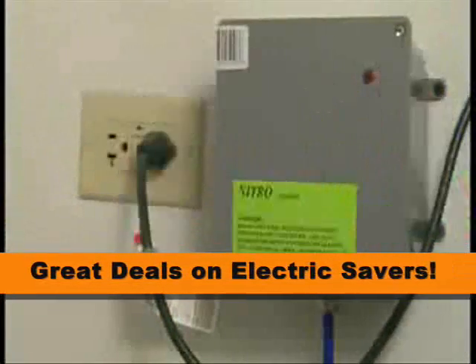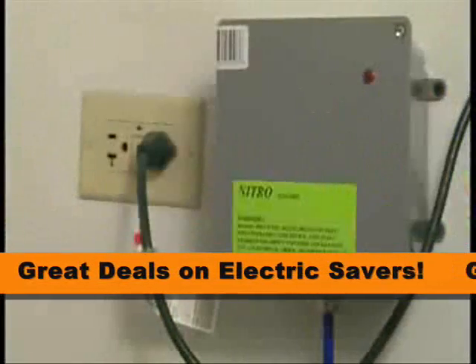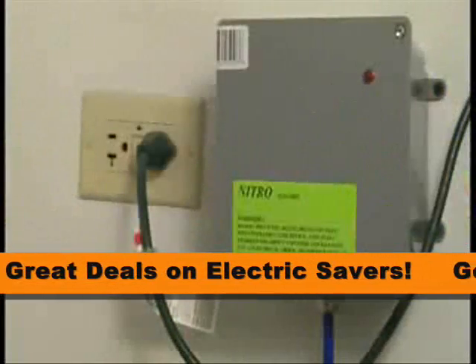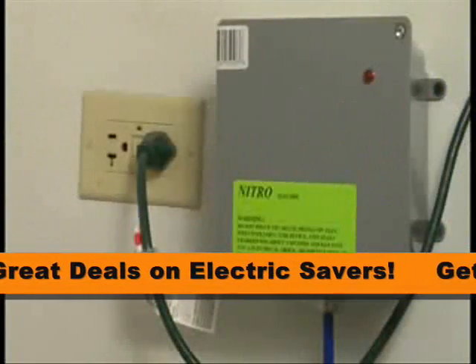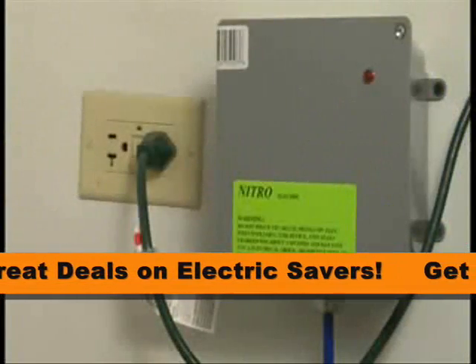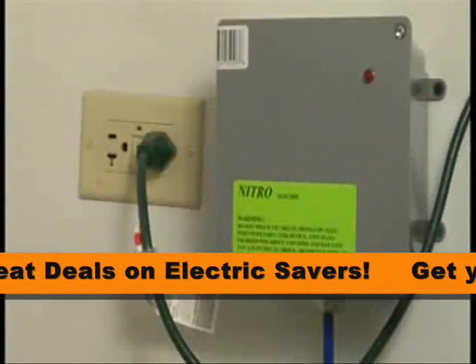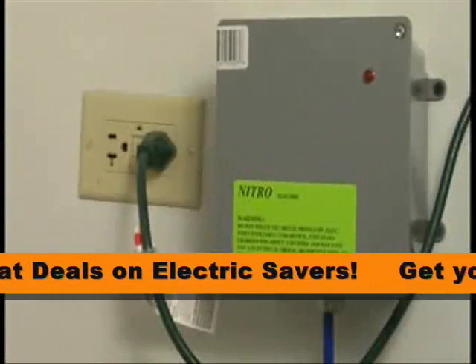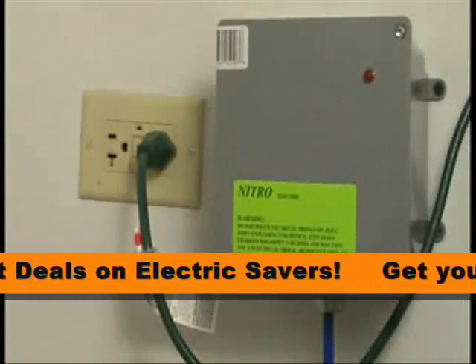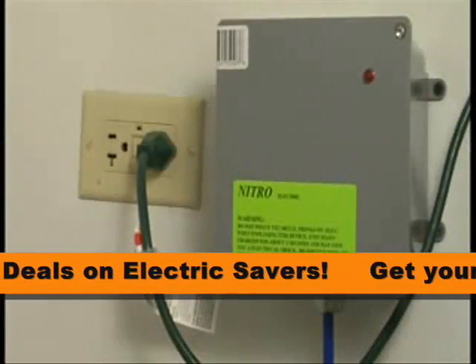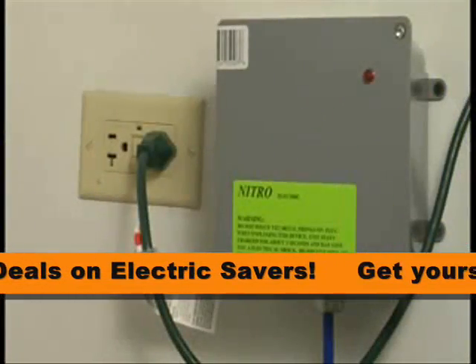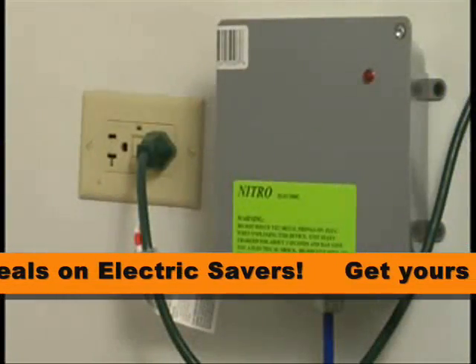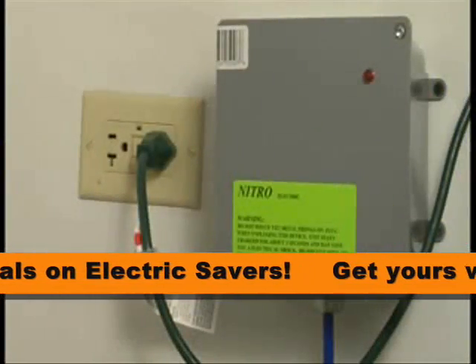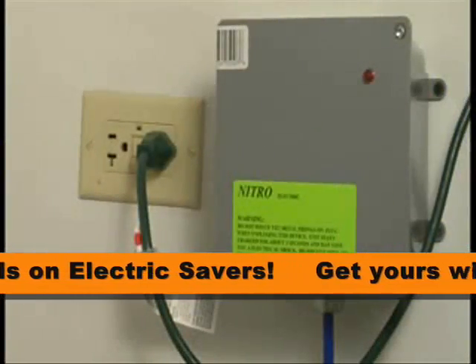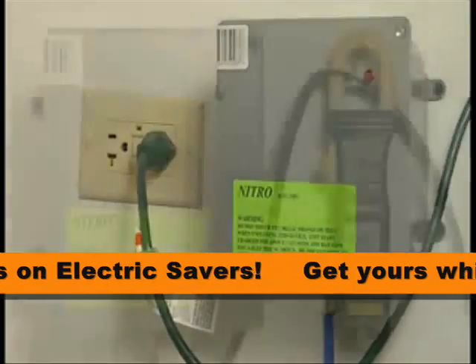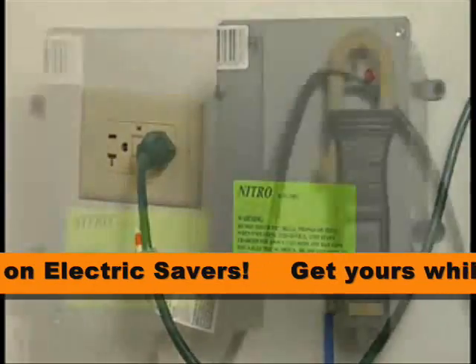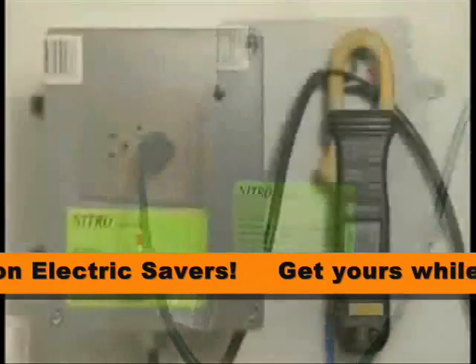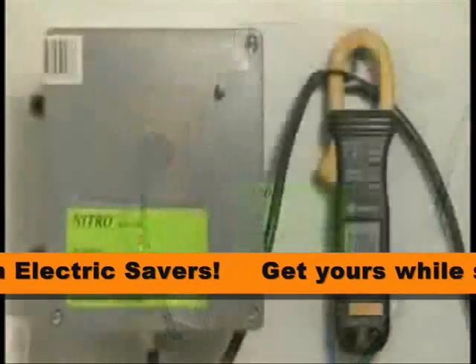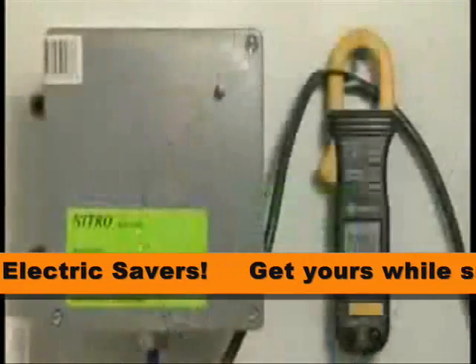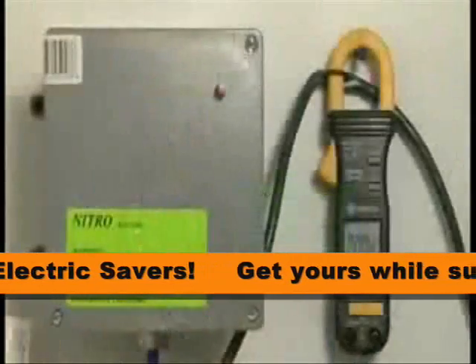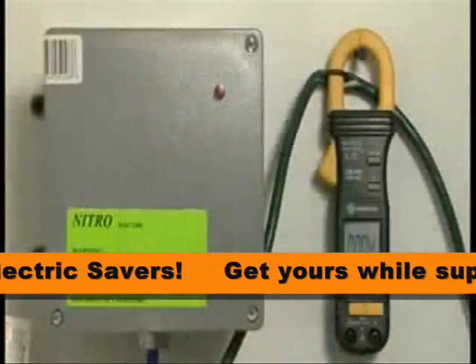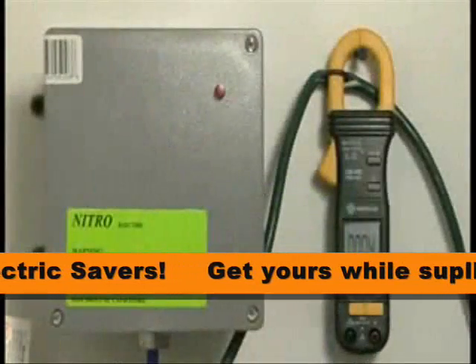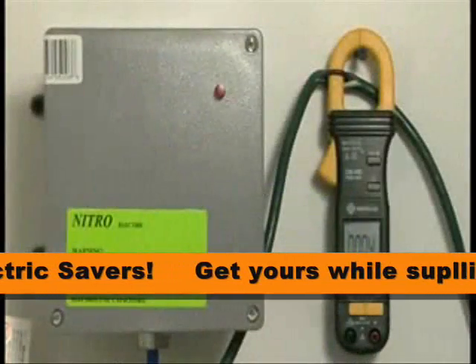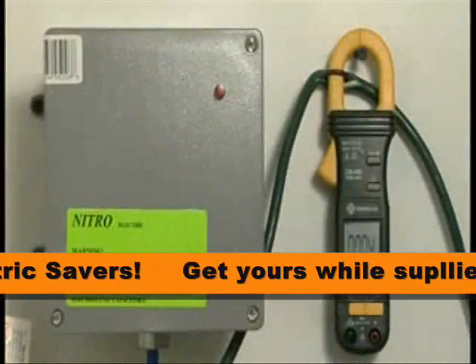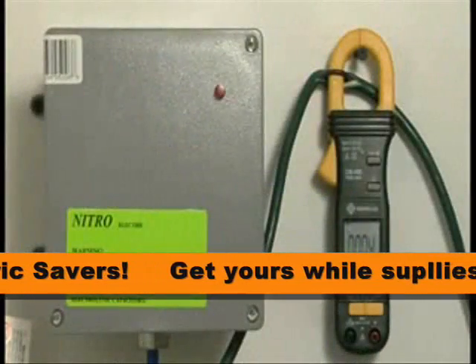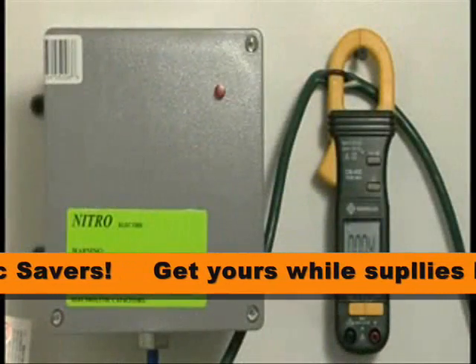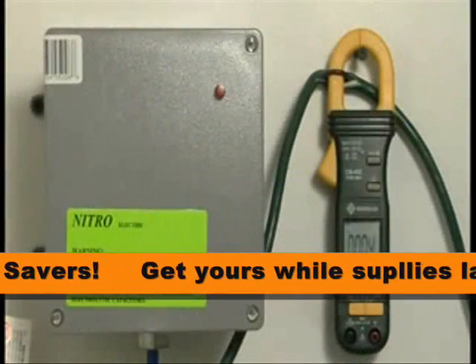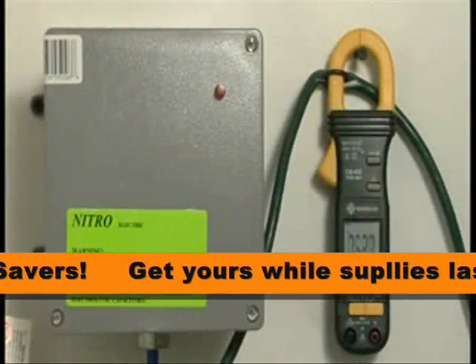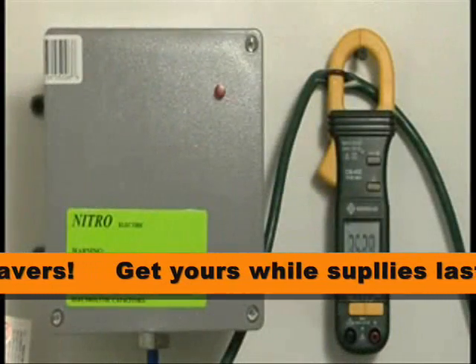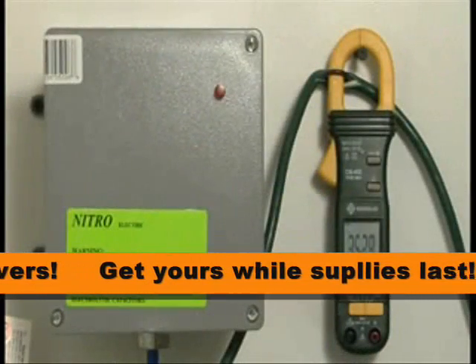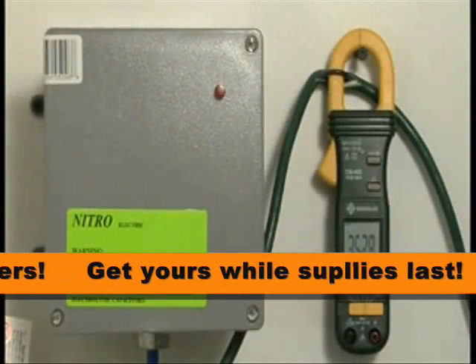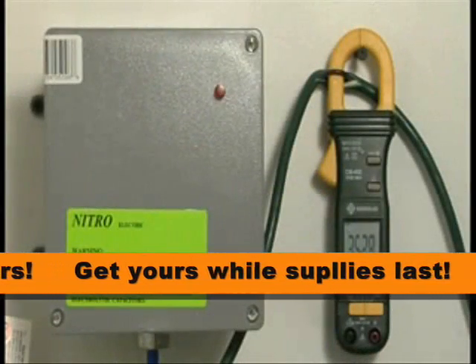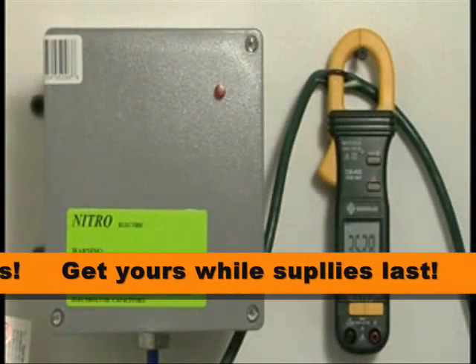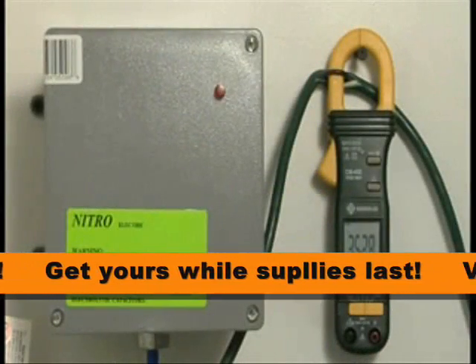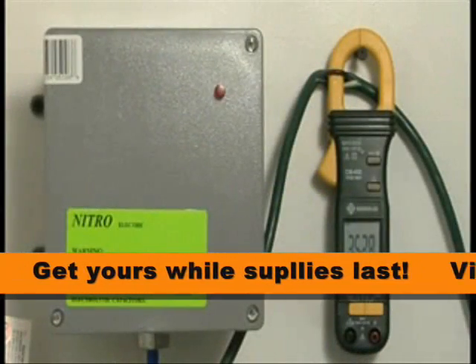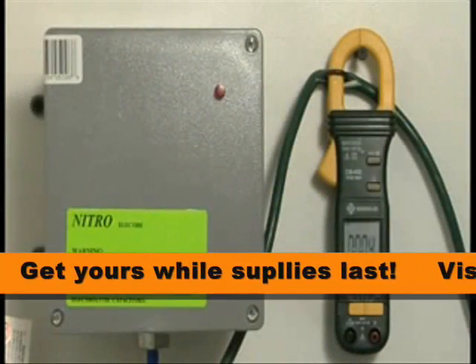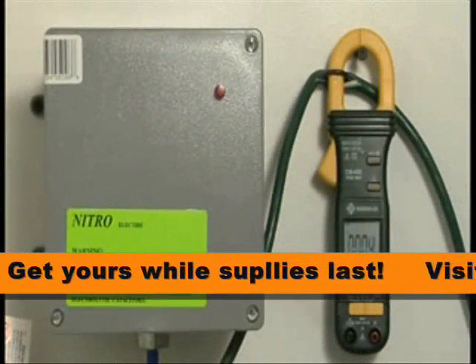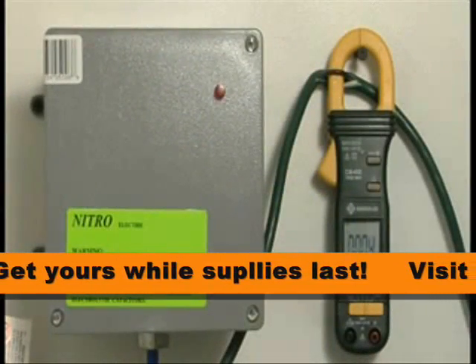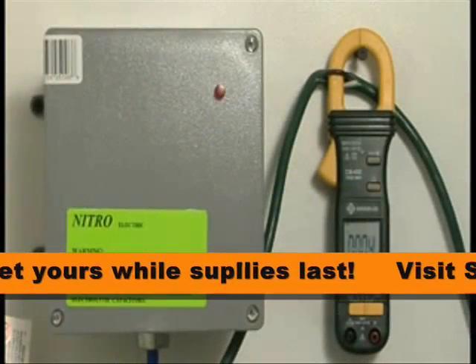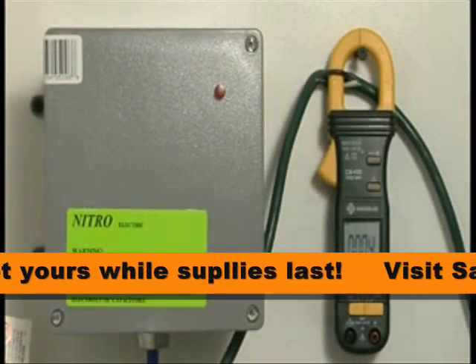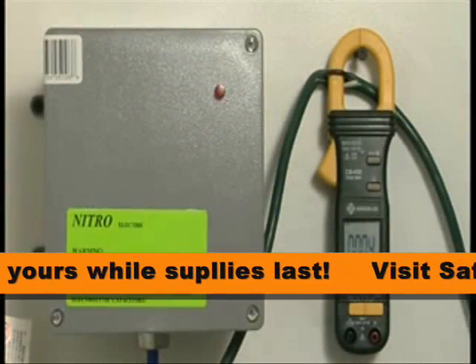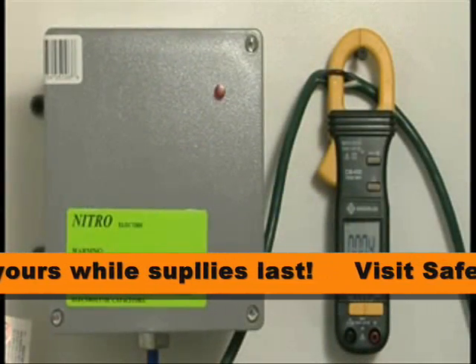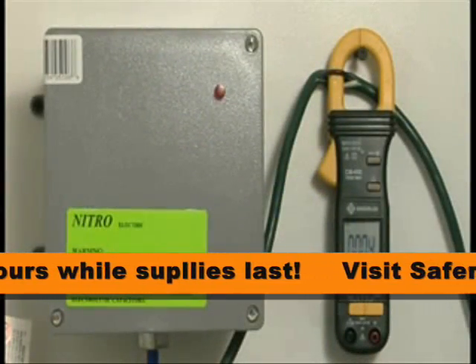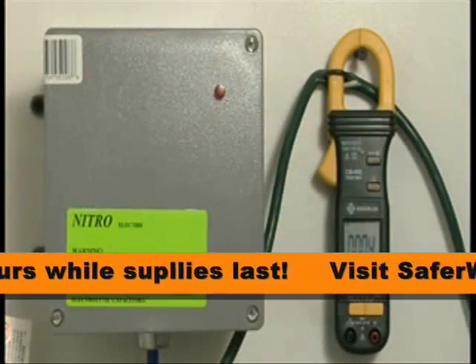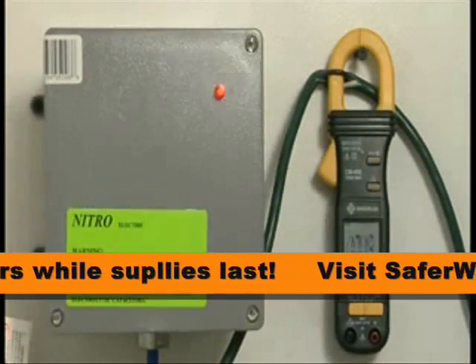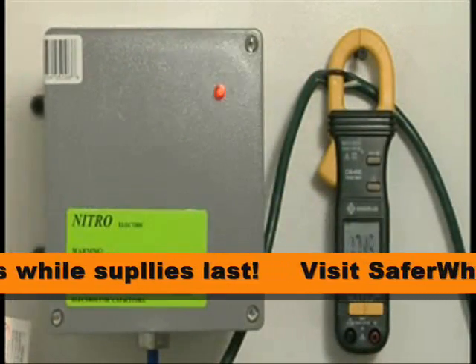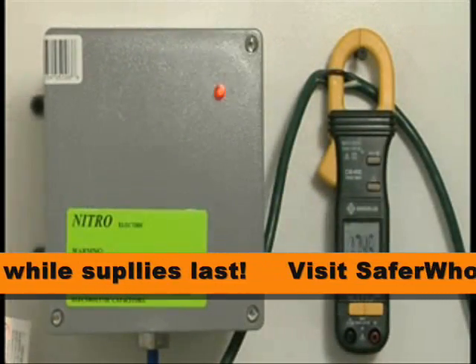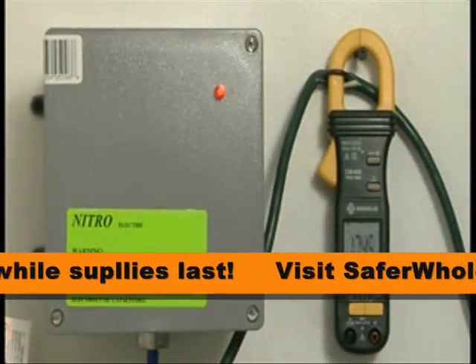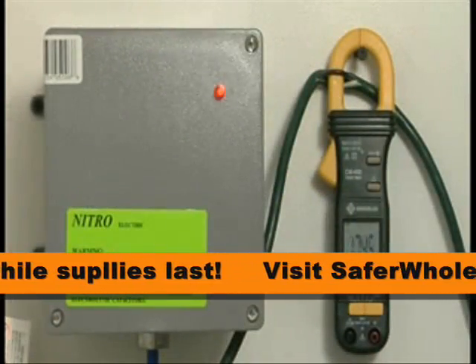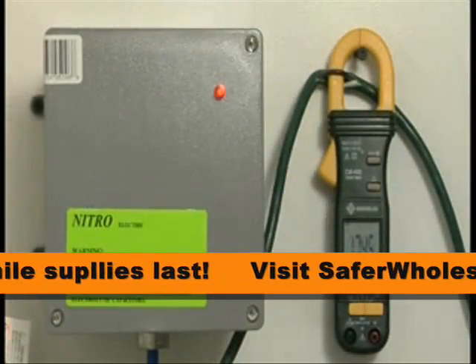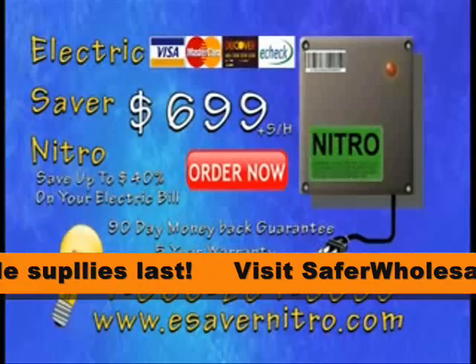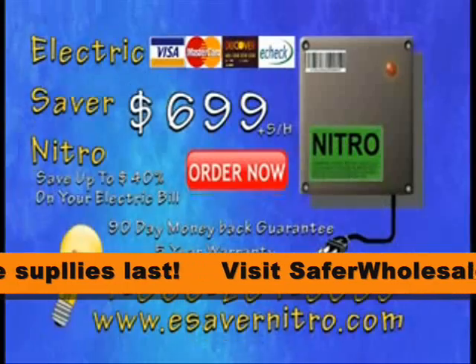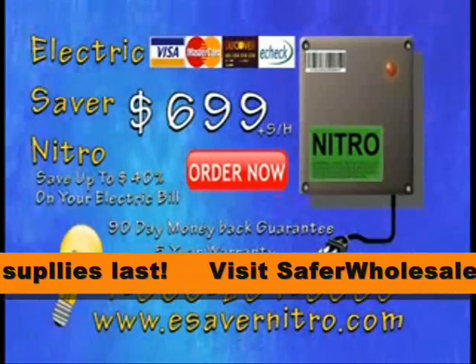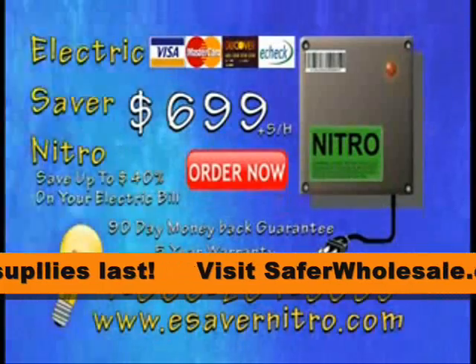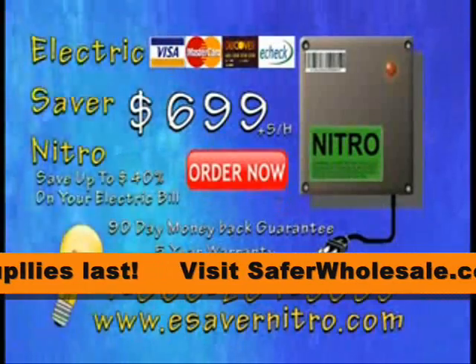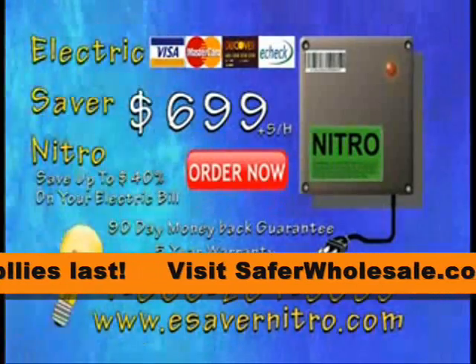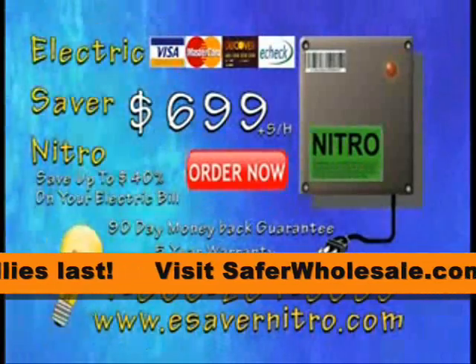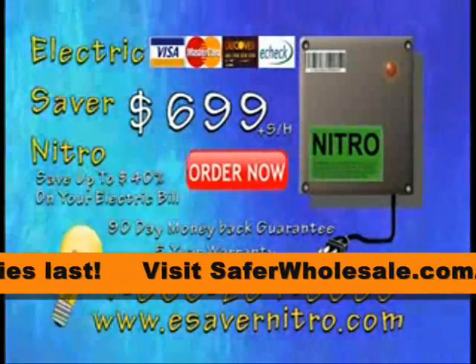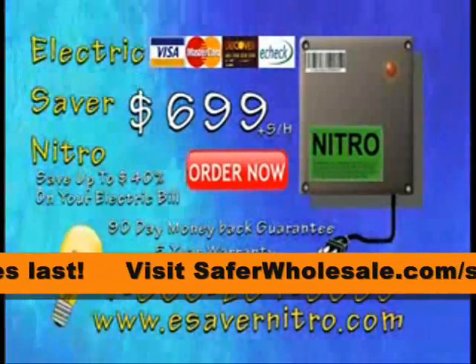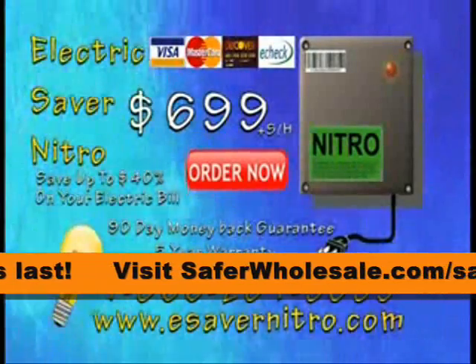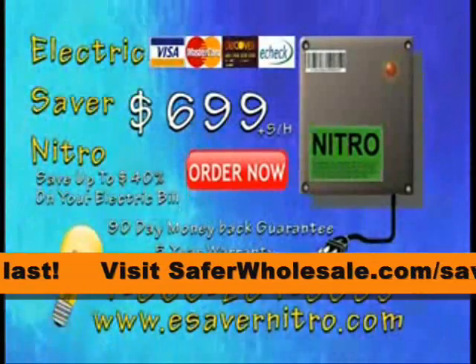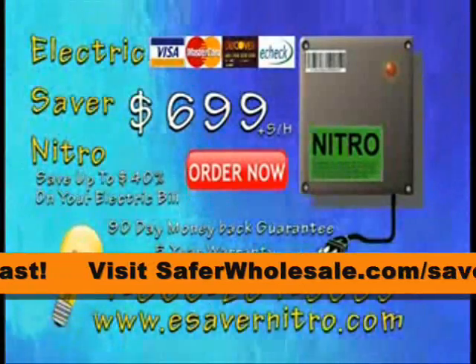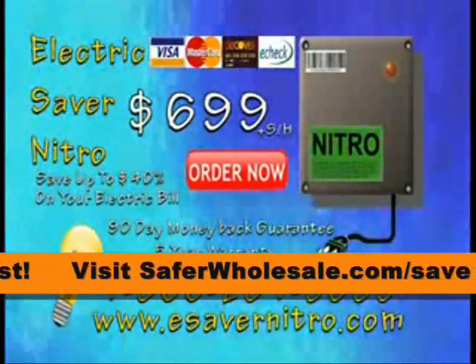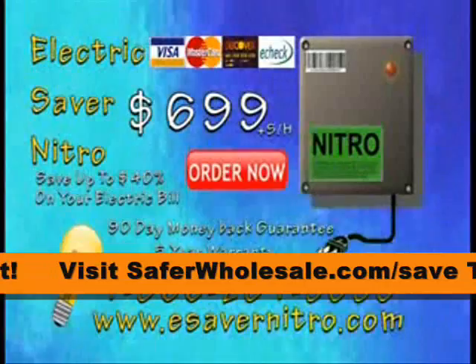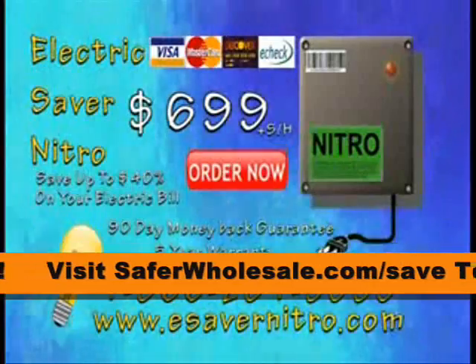You have nothing to lose. Order it now. Without the Nitro, we're using 35 amps of power. Plug it in — 17 amps. The Nitro pays for itself.